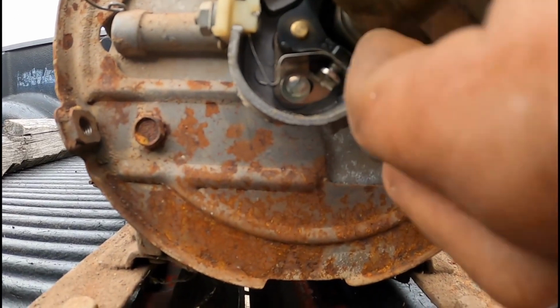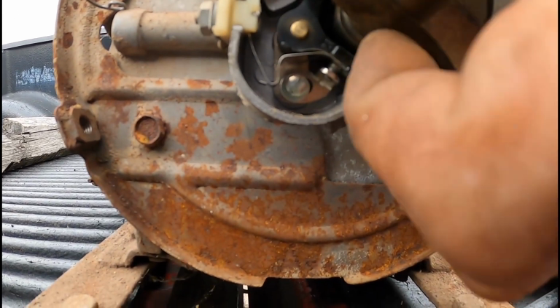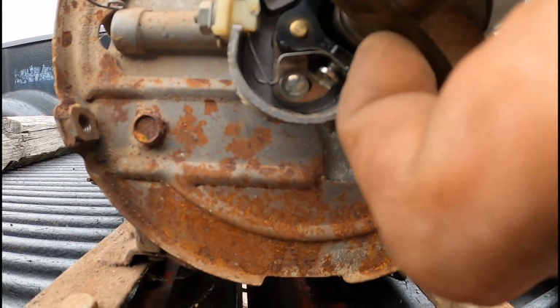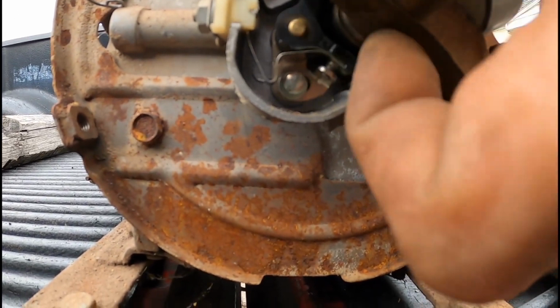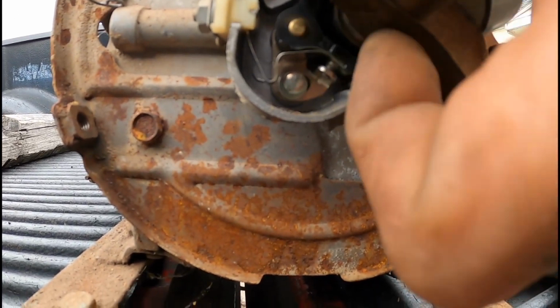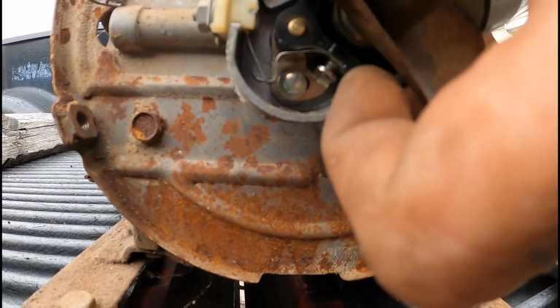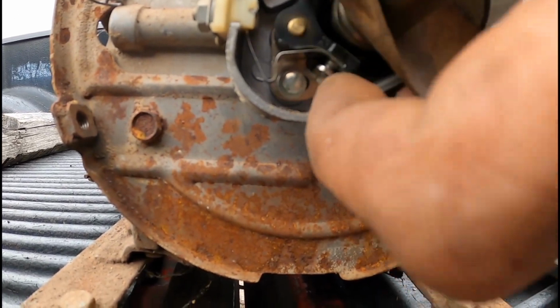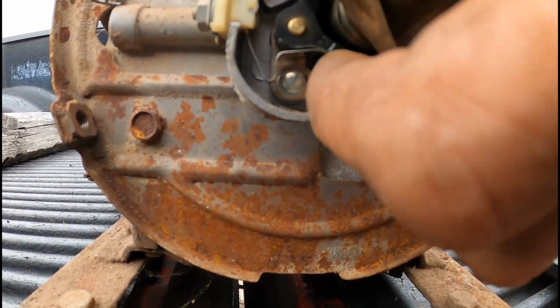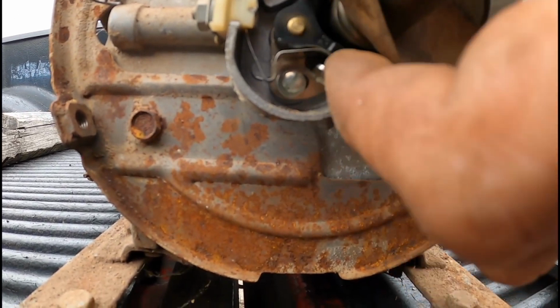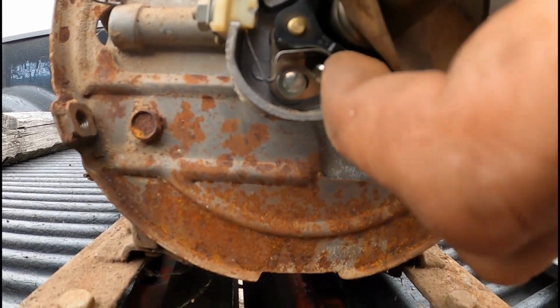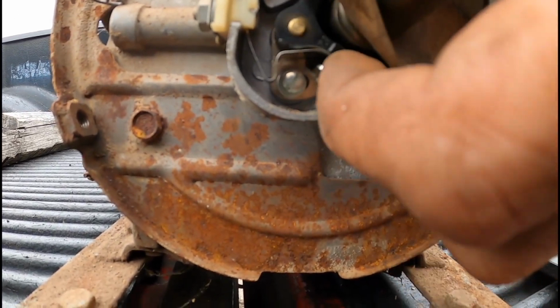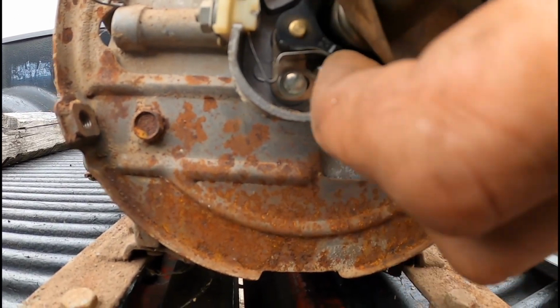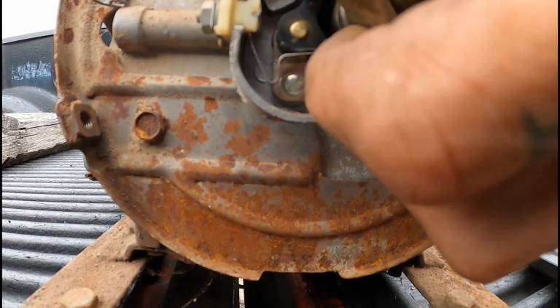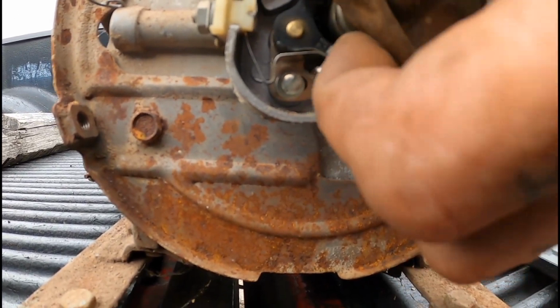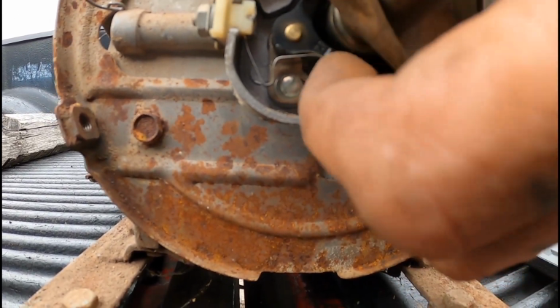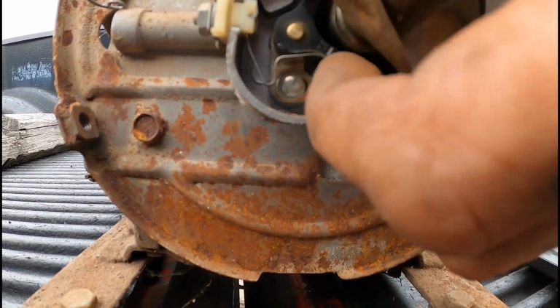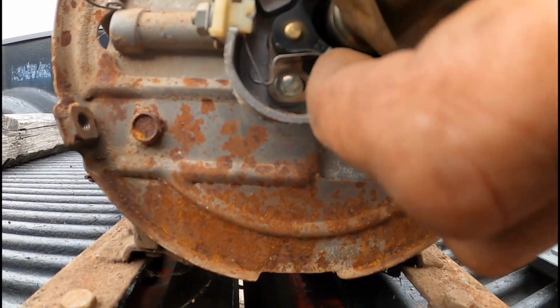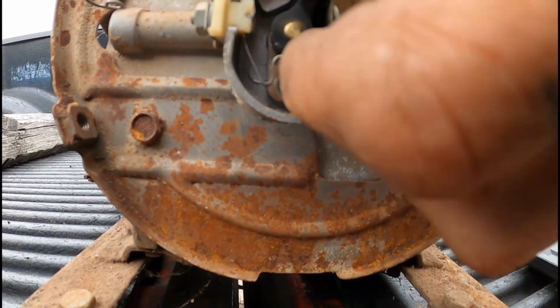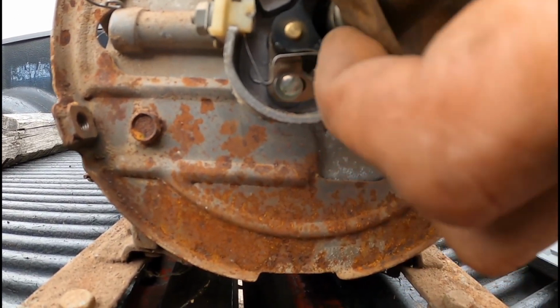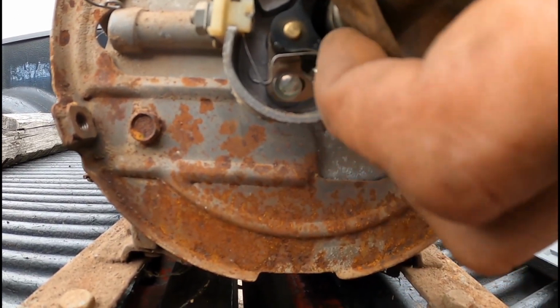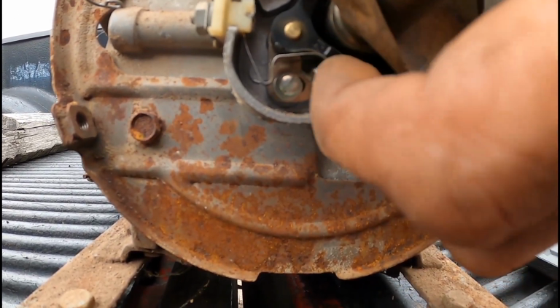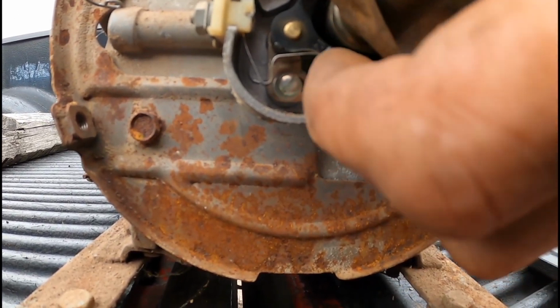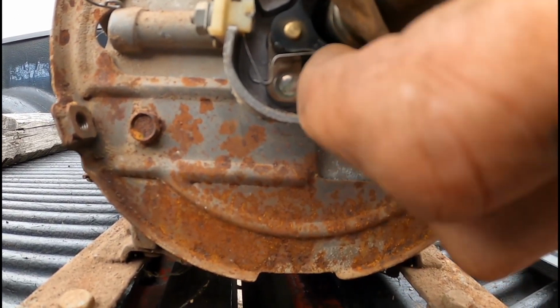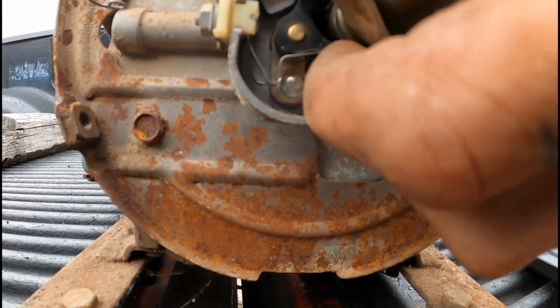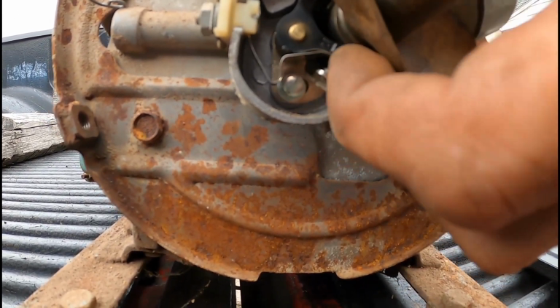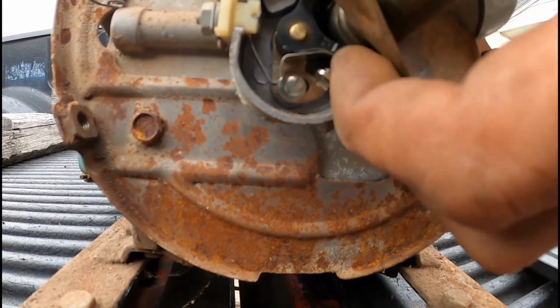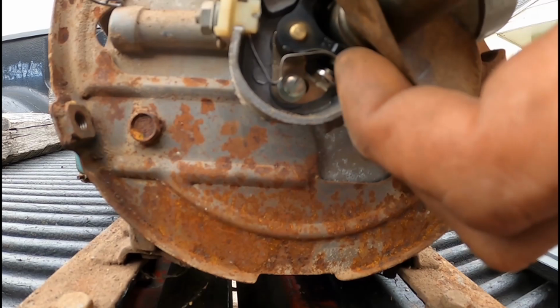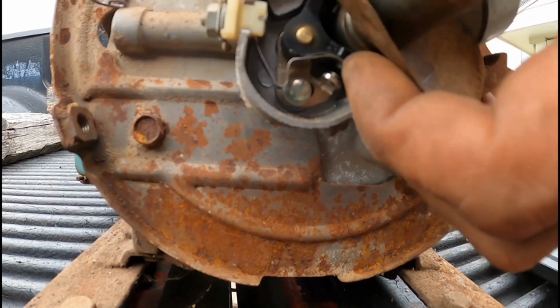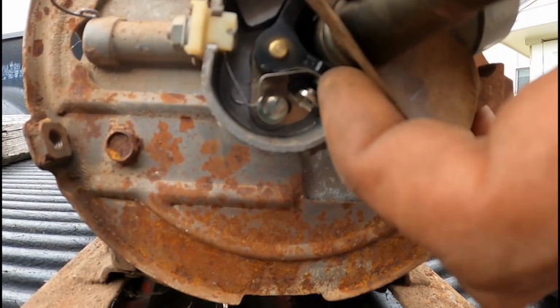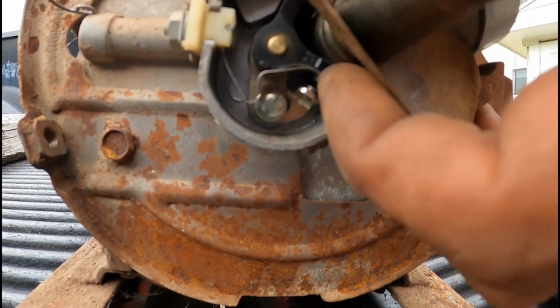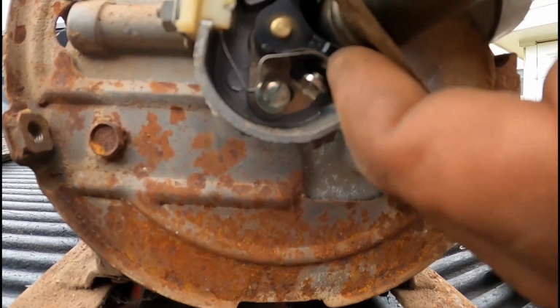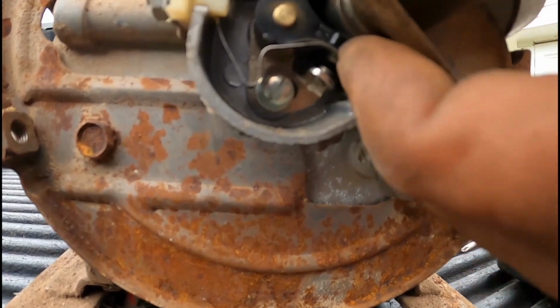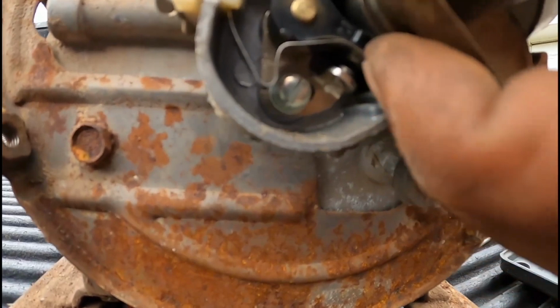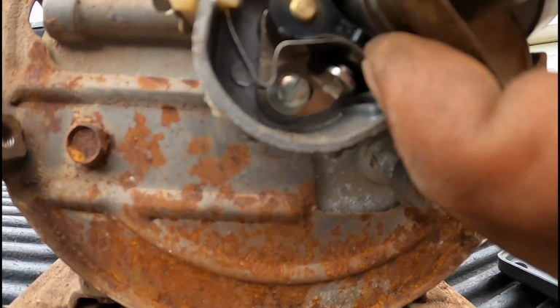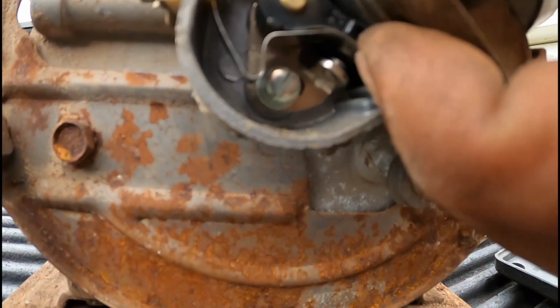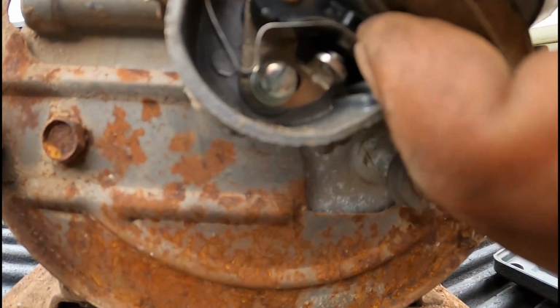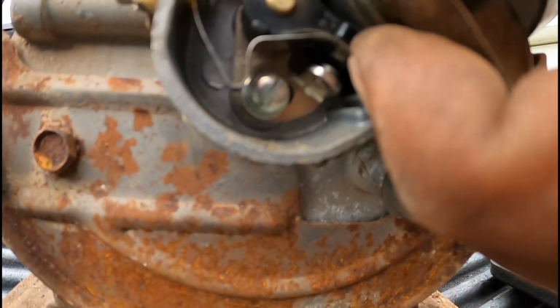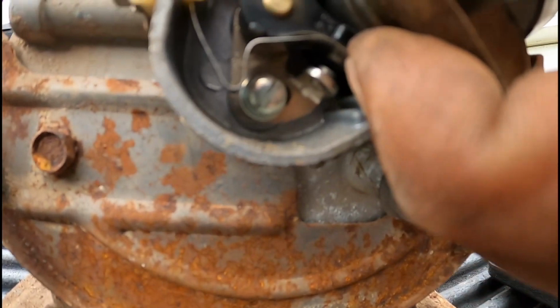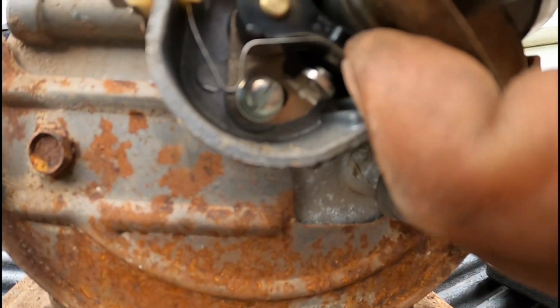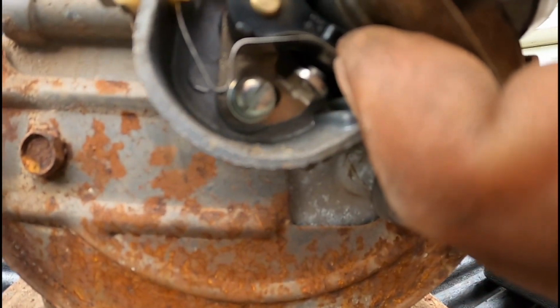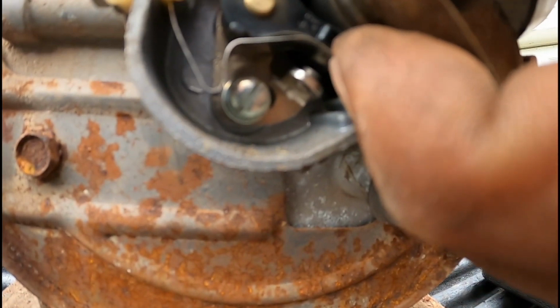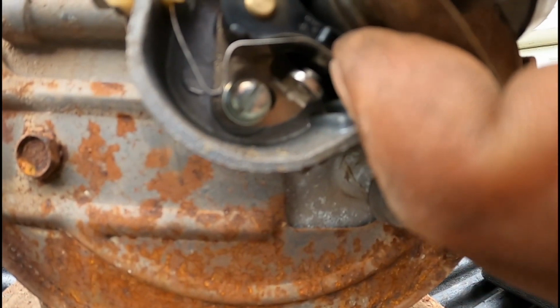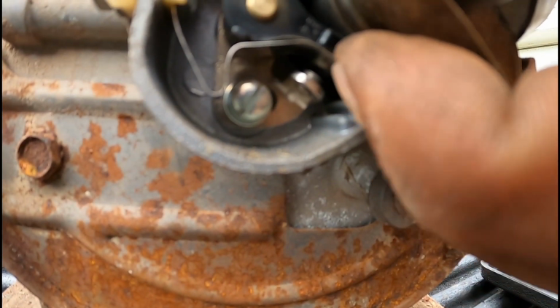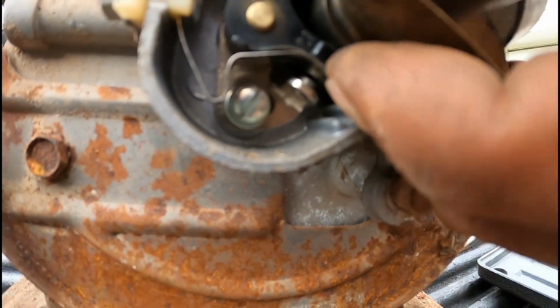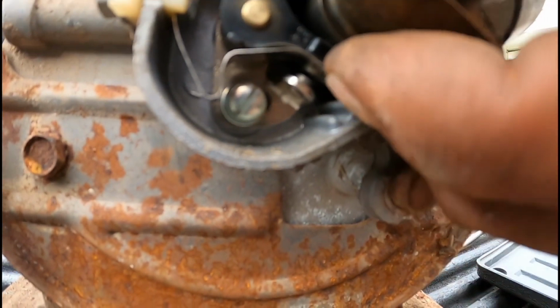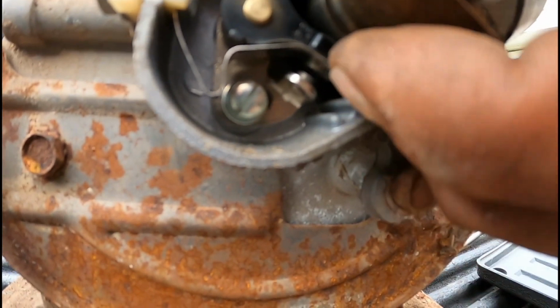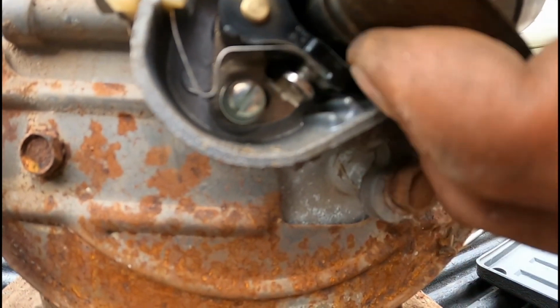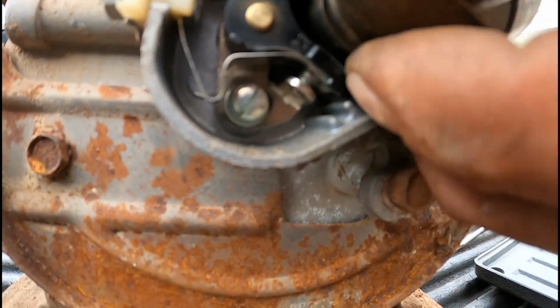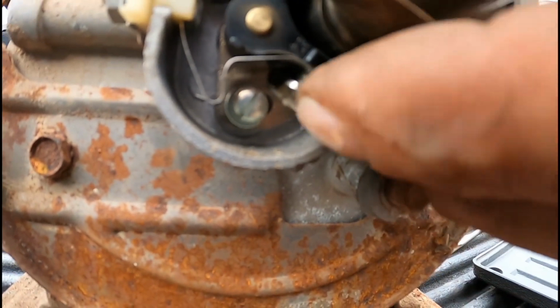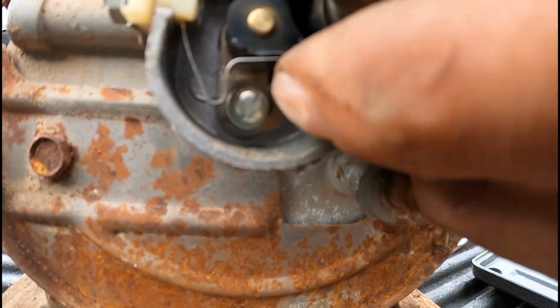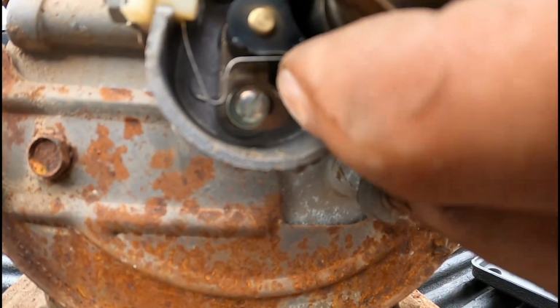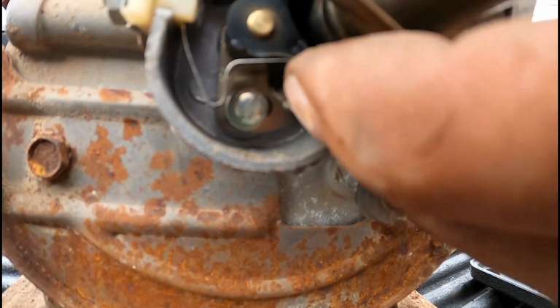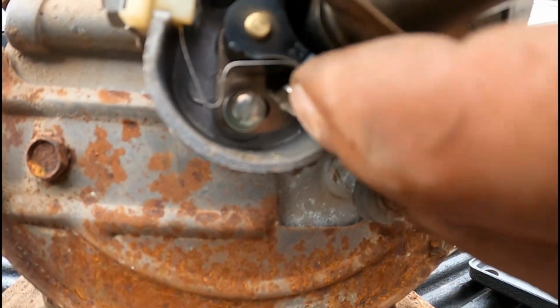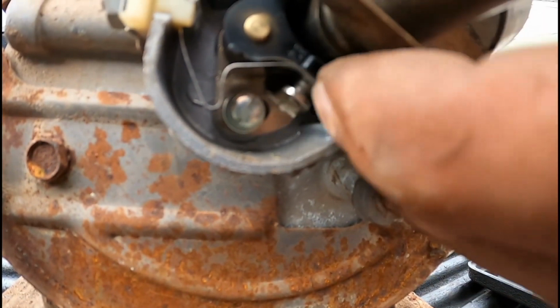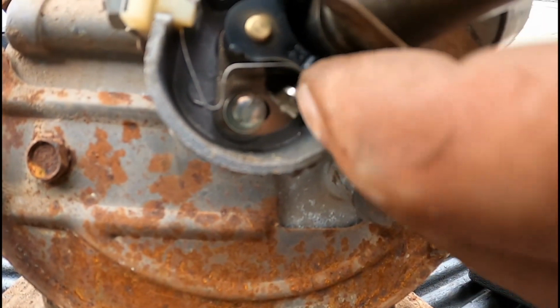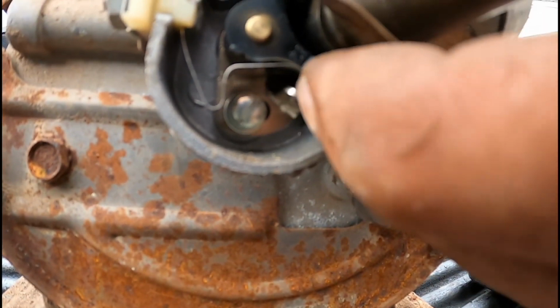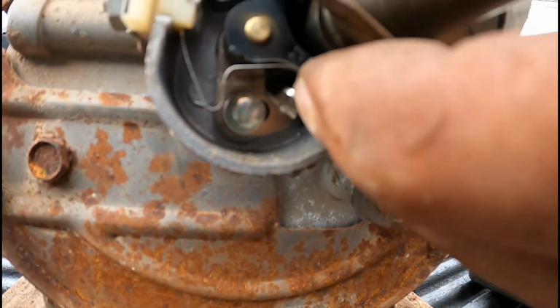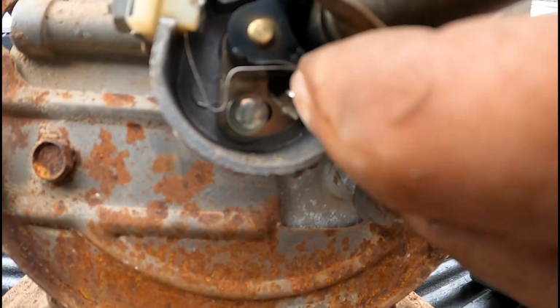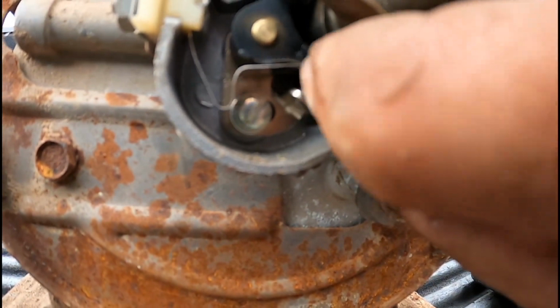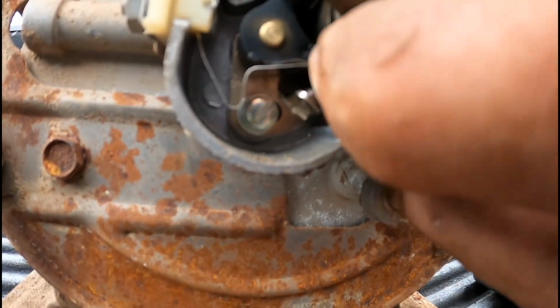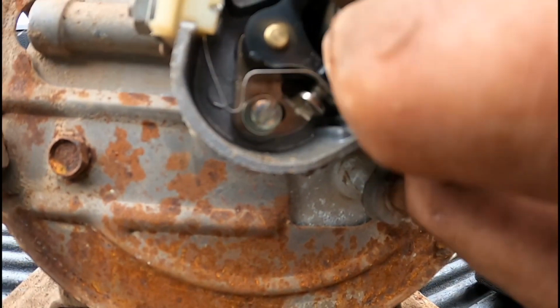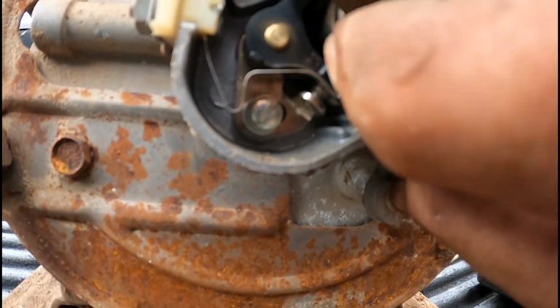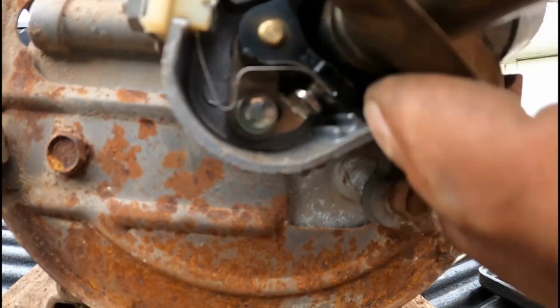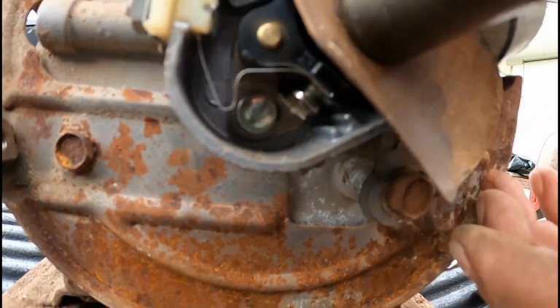What do they look like? What do you guys think? I know what I think.